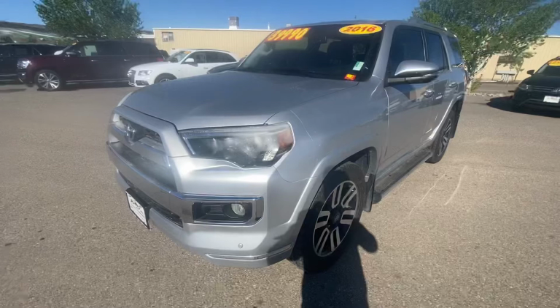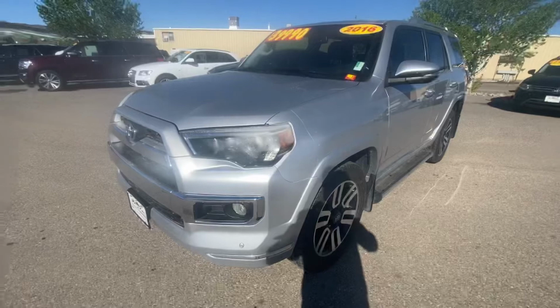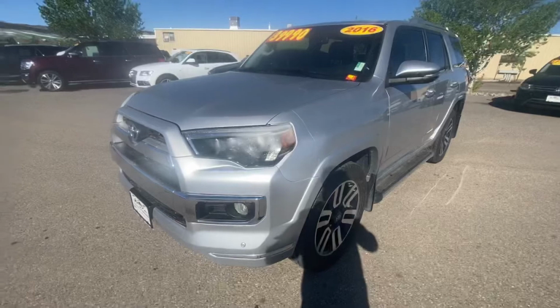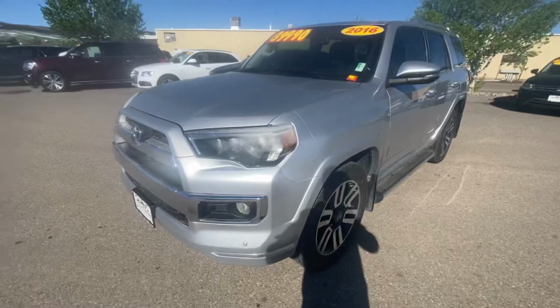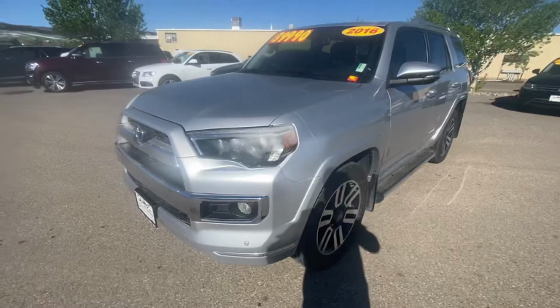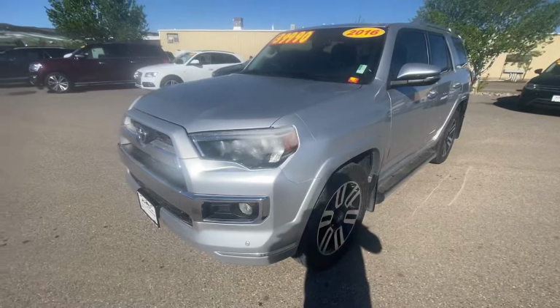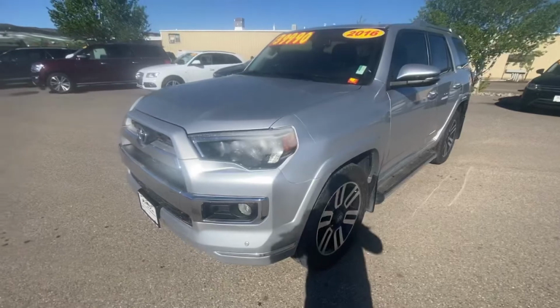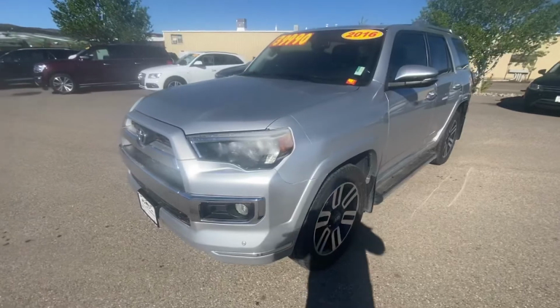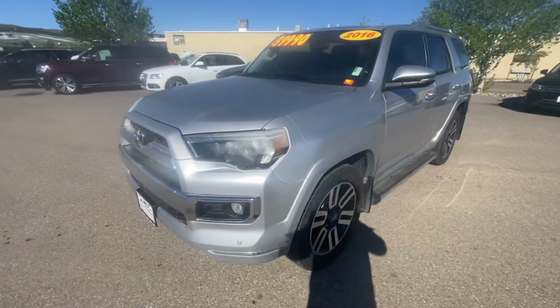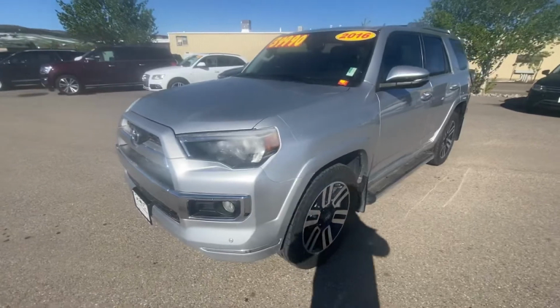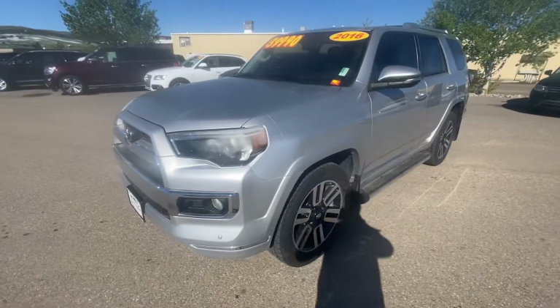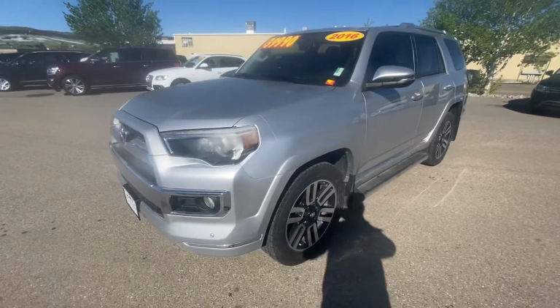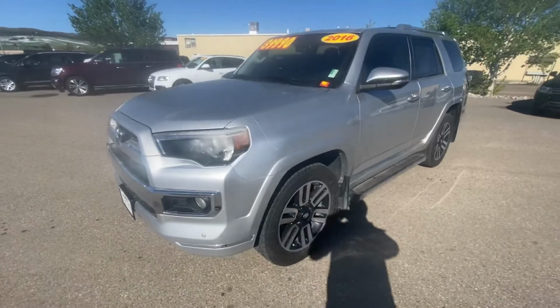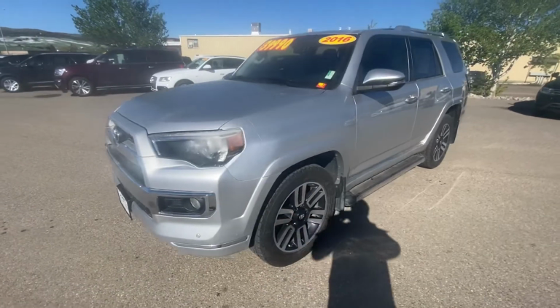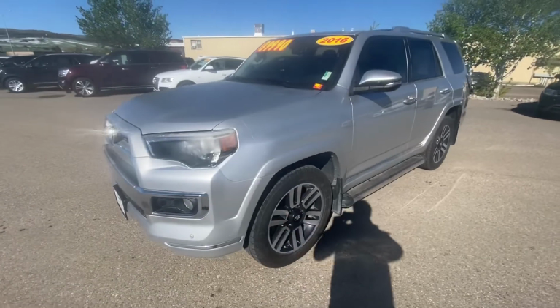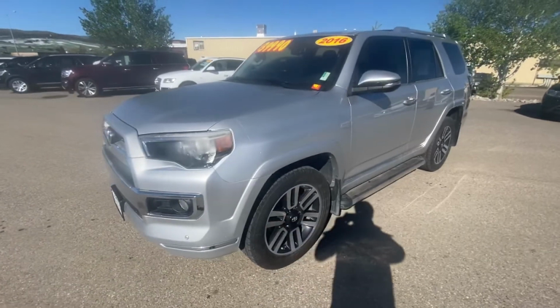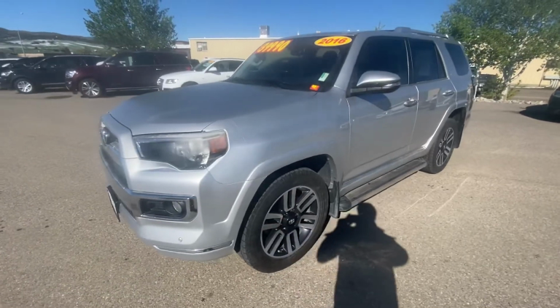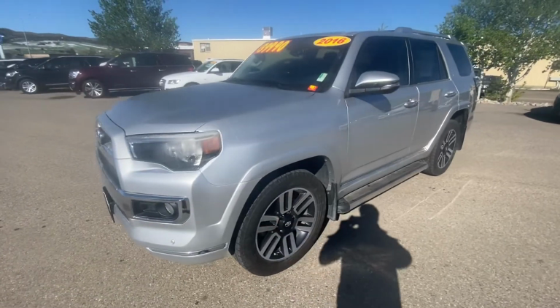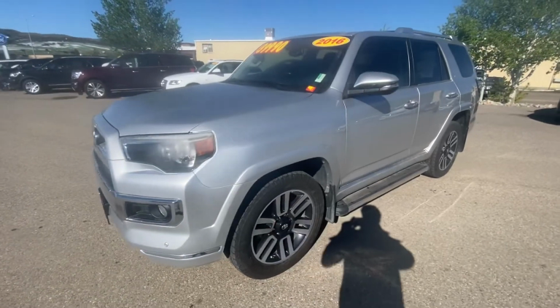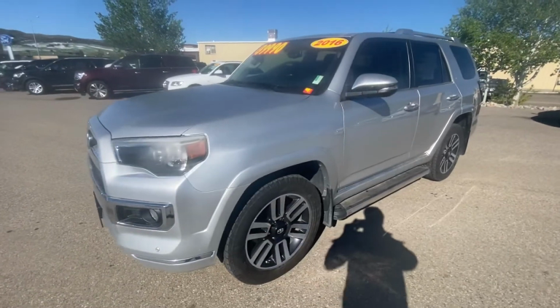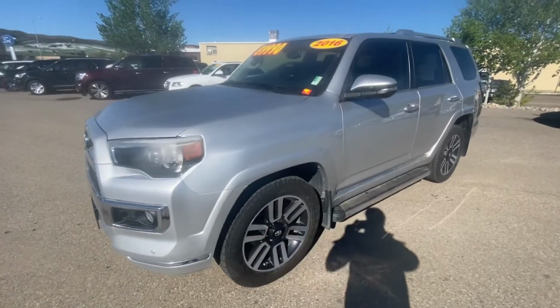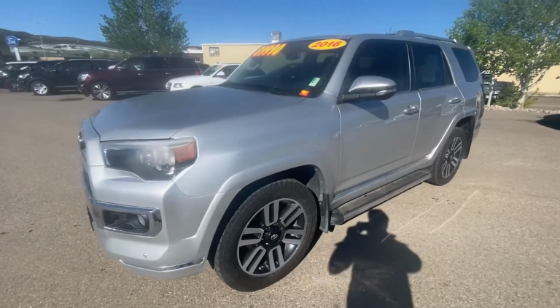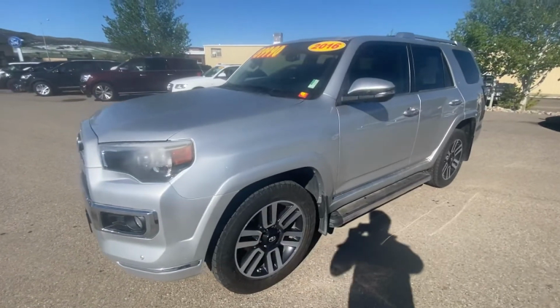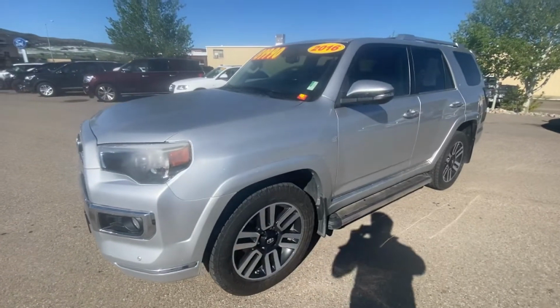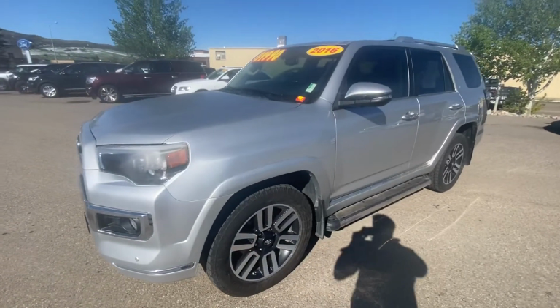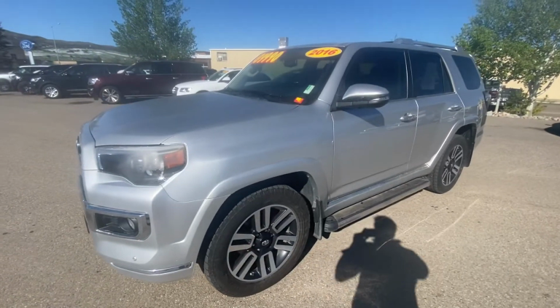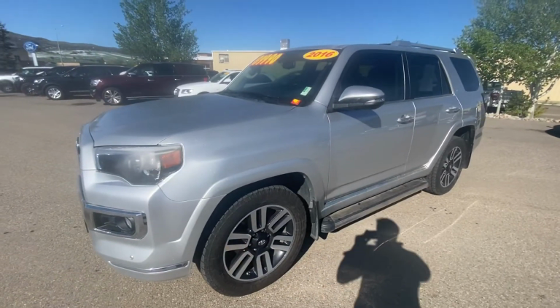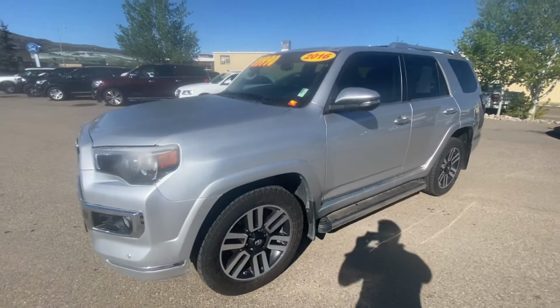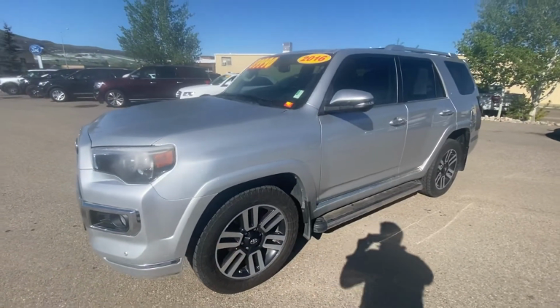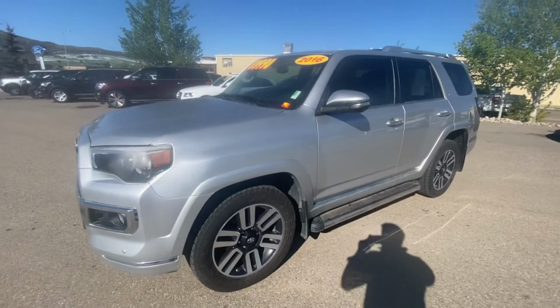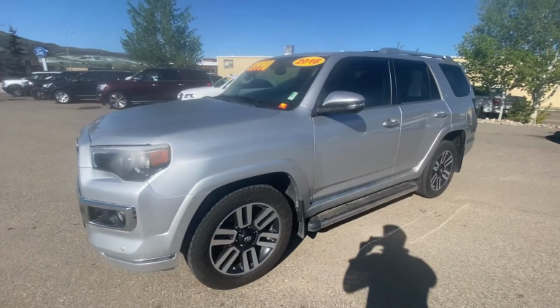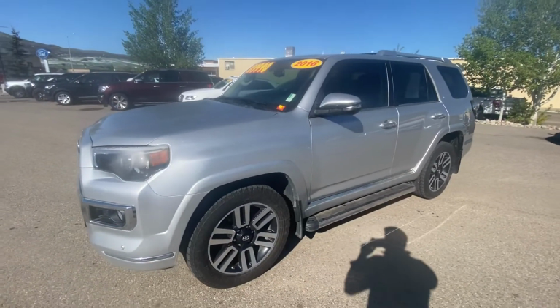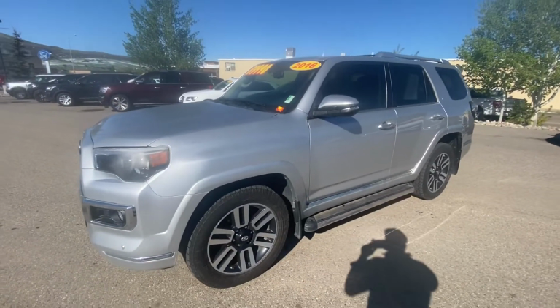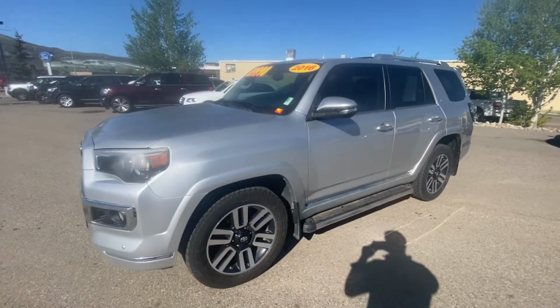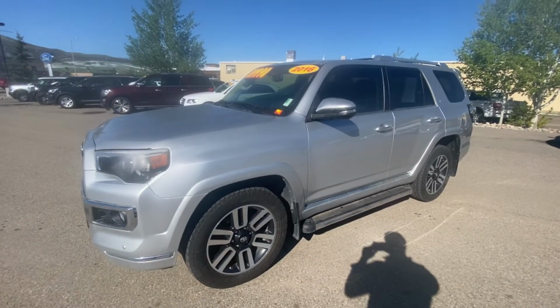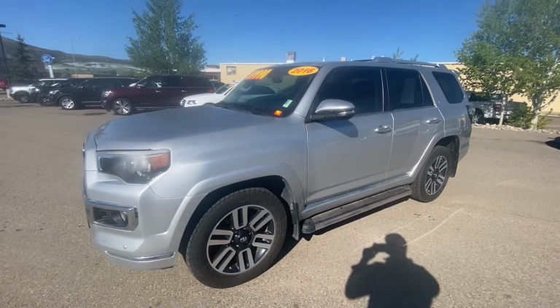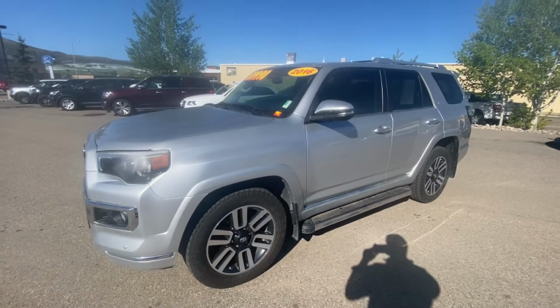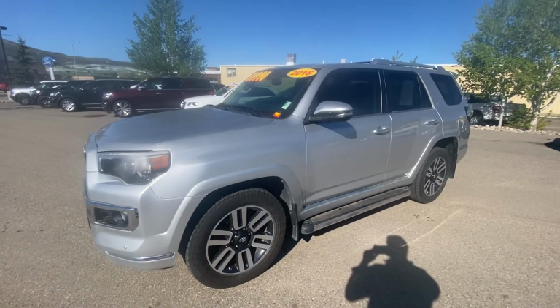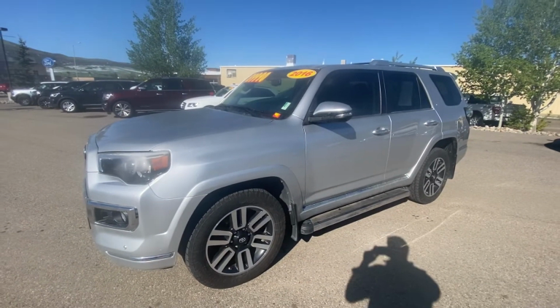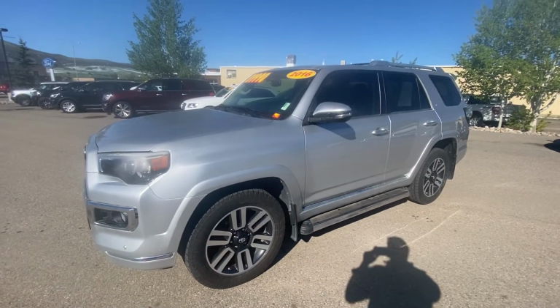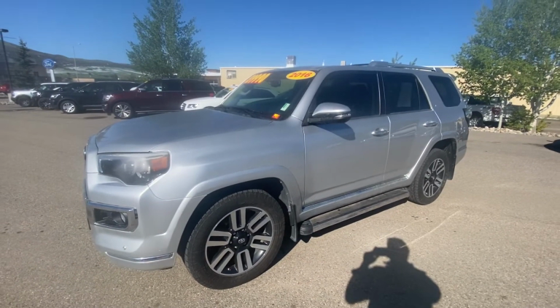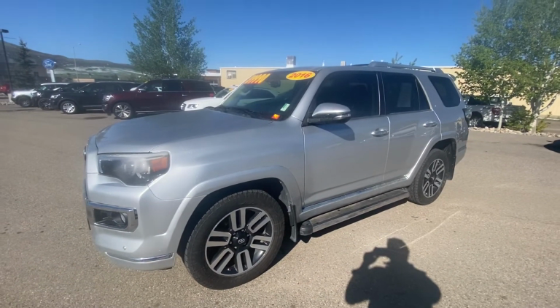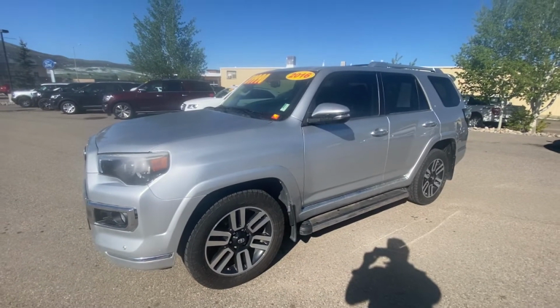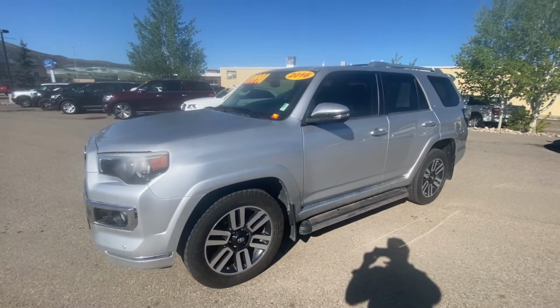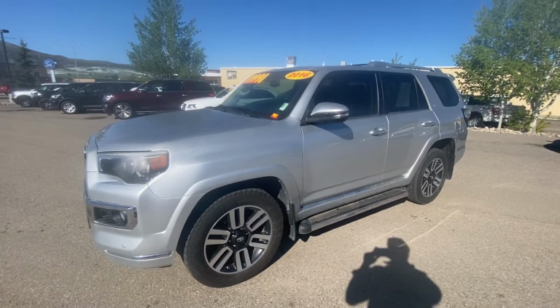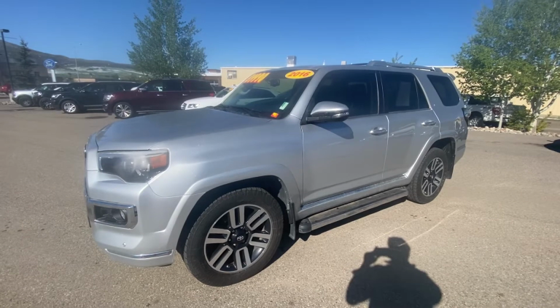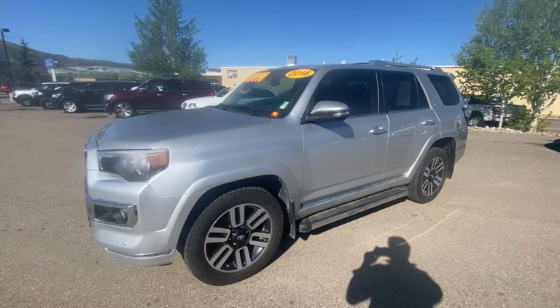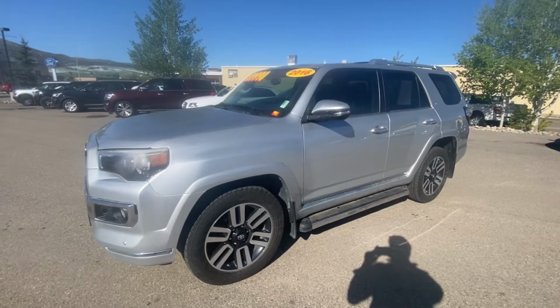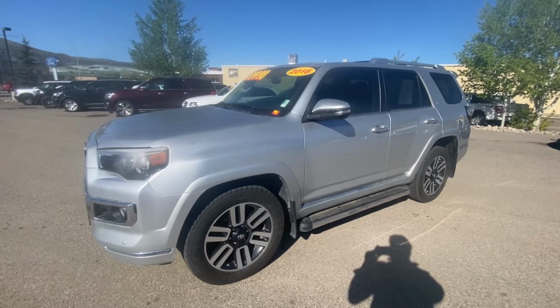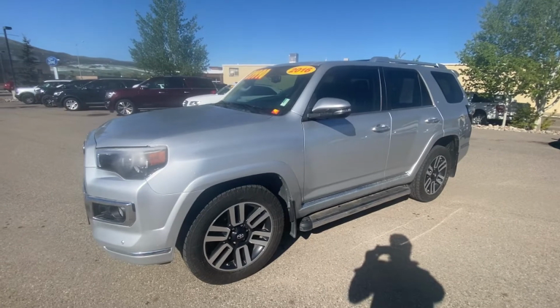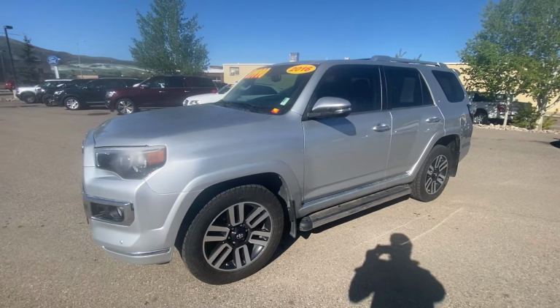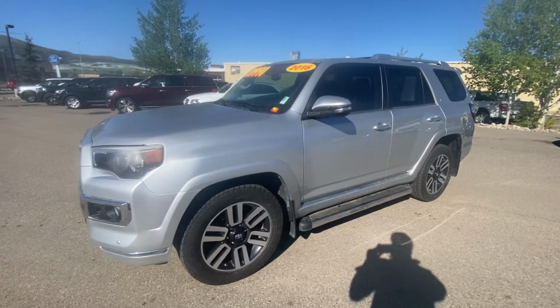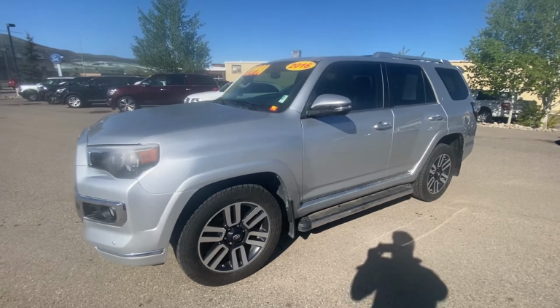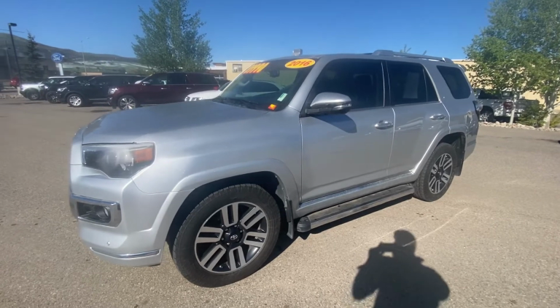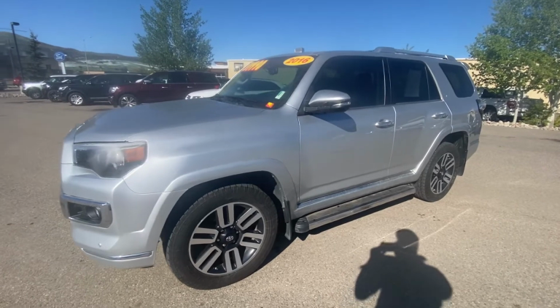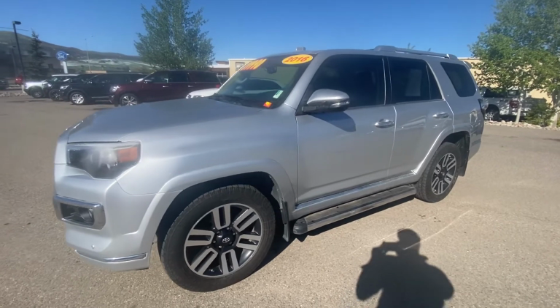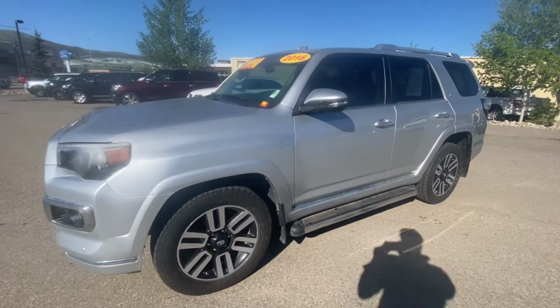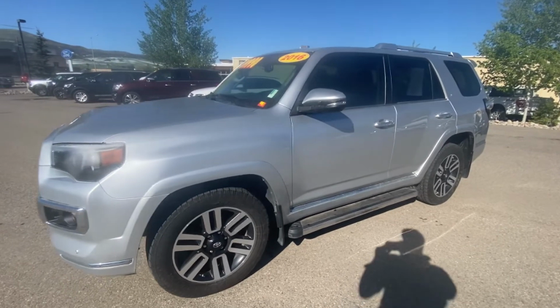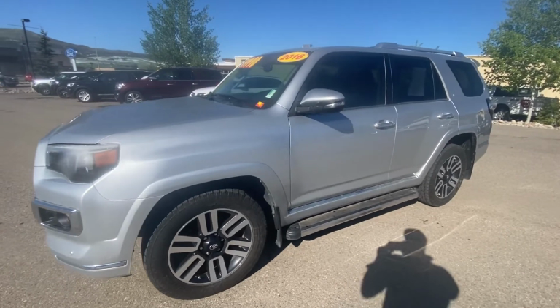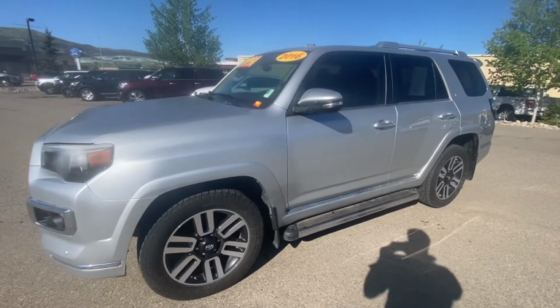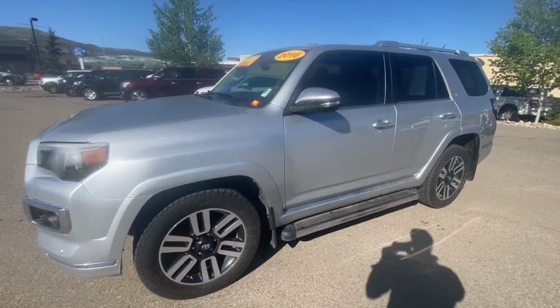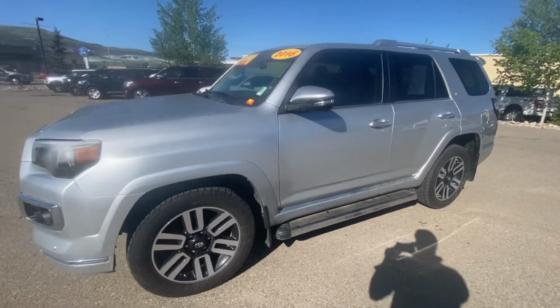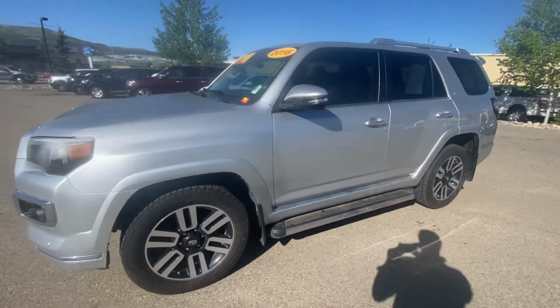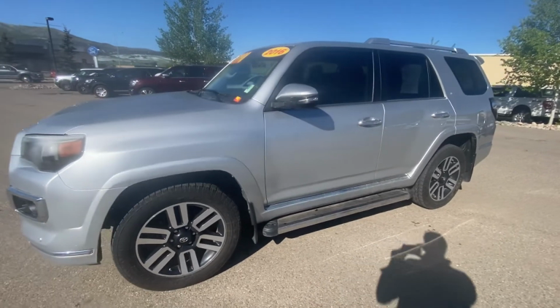Hey, good morning, Mike. My name is Corey. I'm over here with Steamboat Motors creating the video walkaround on this 2016 Toyota 4Runner that you inquired about.